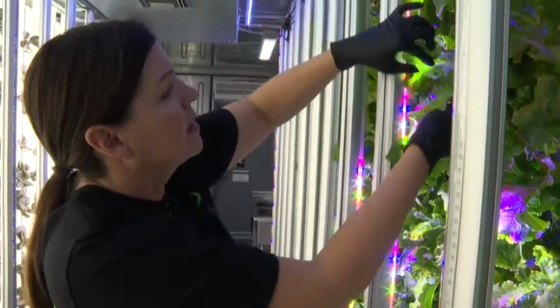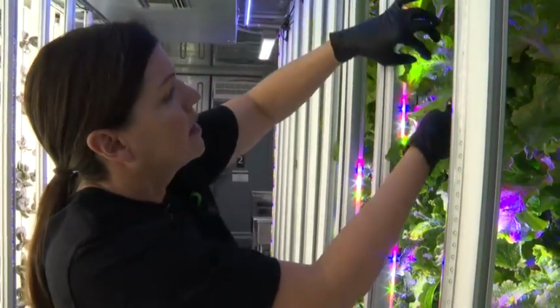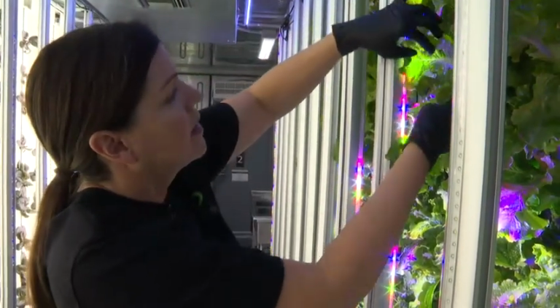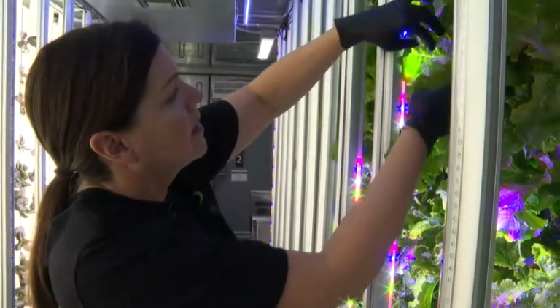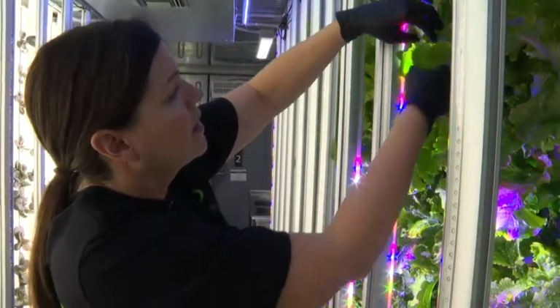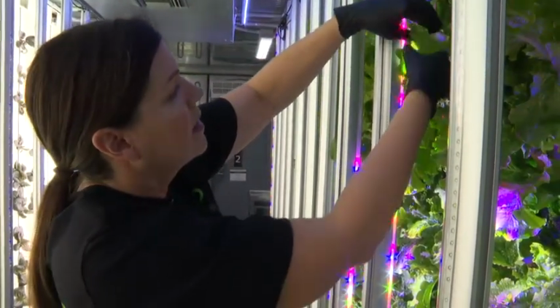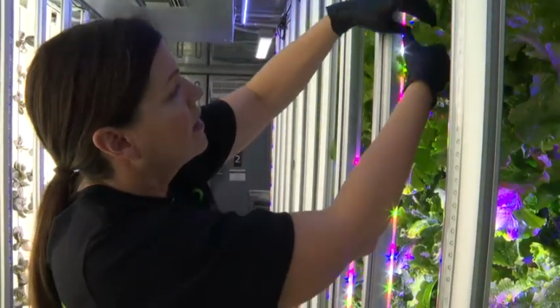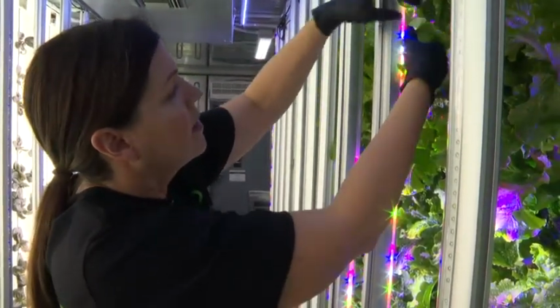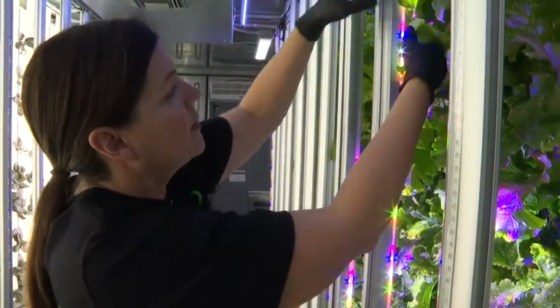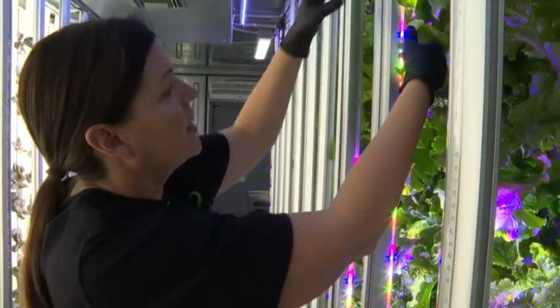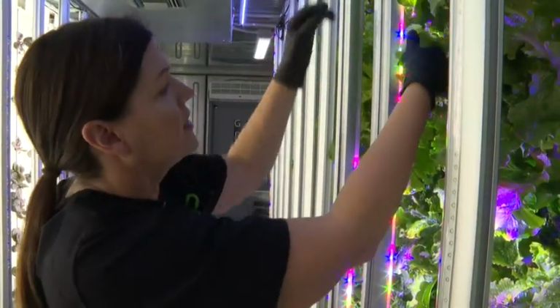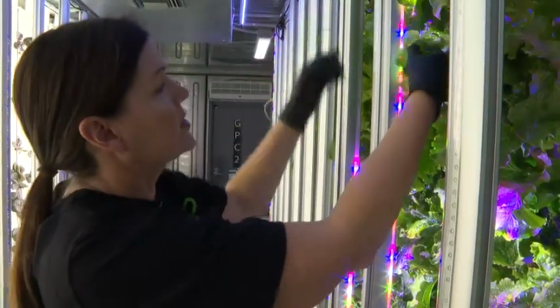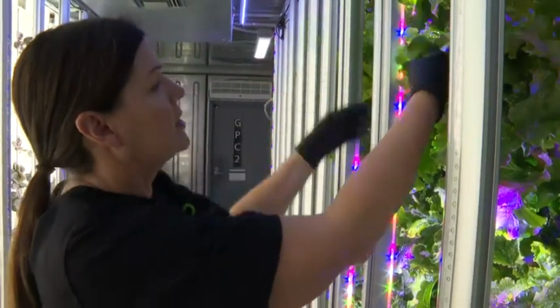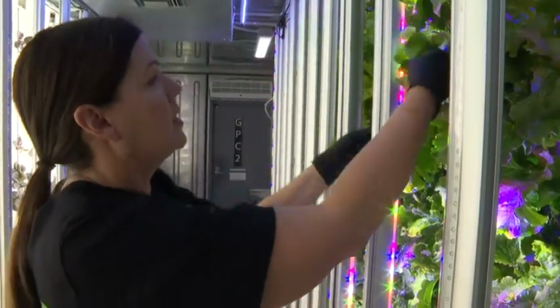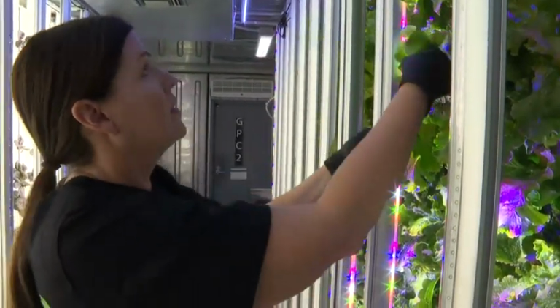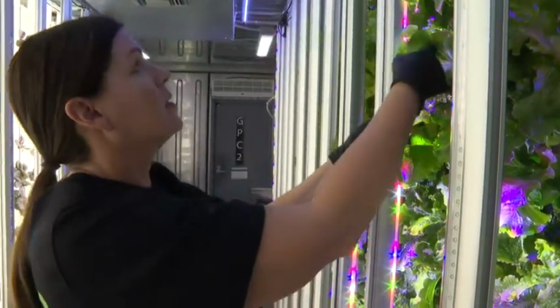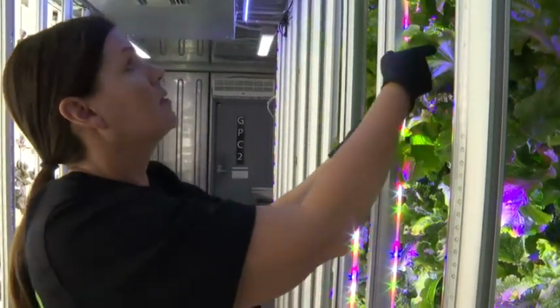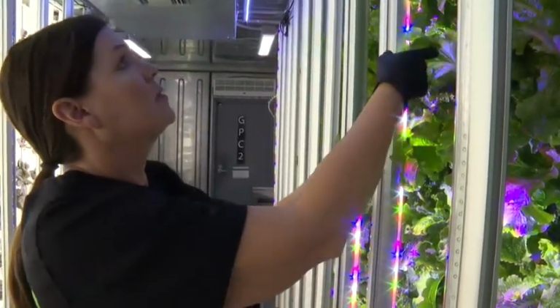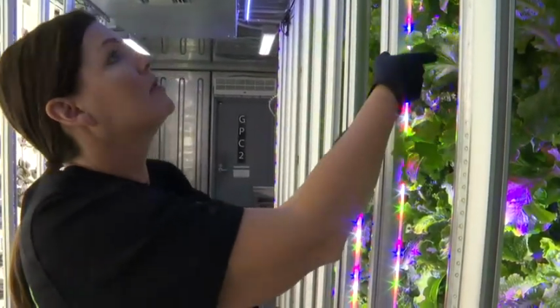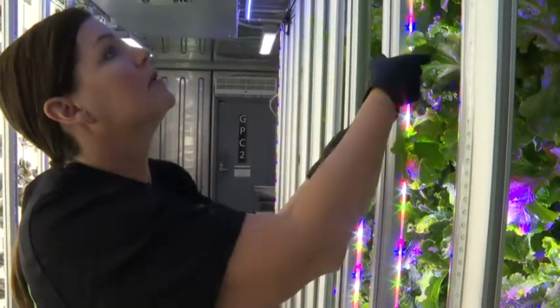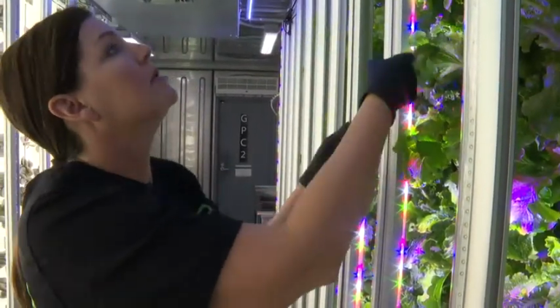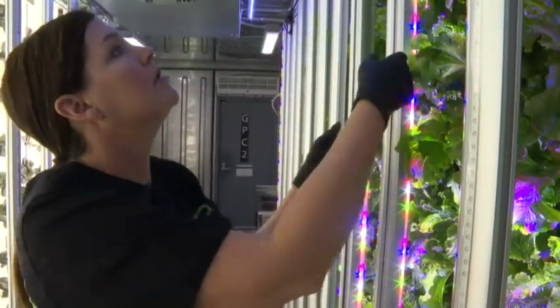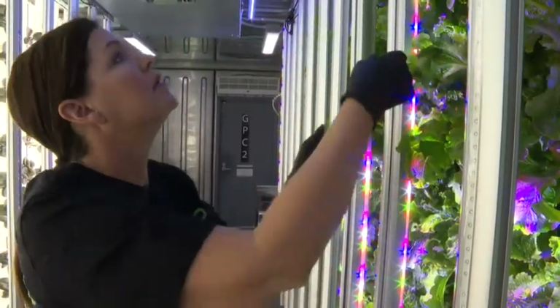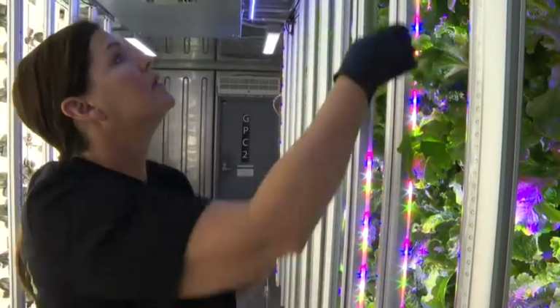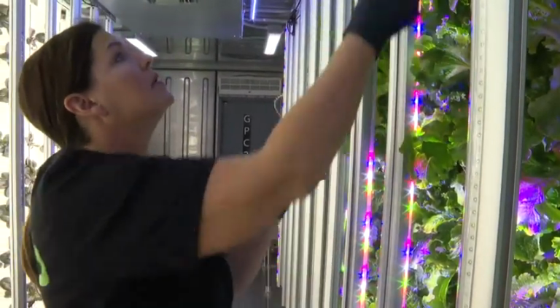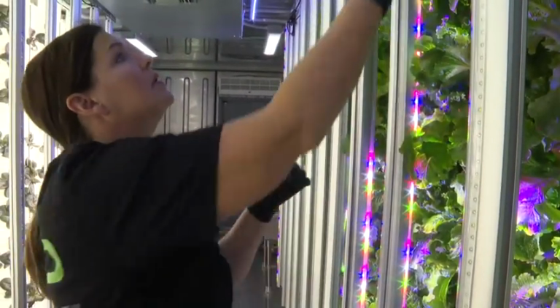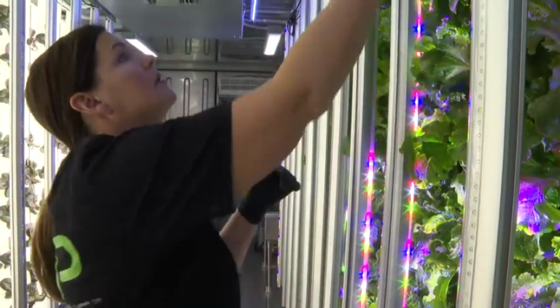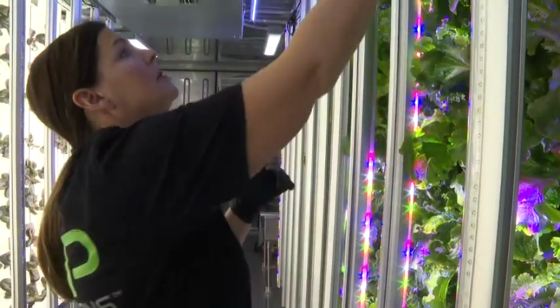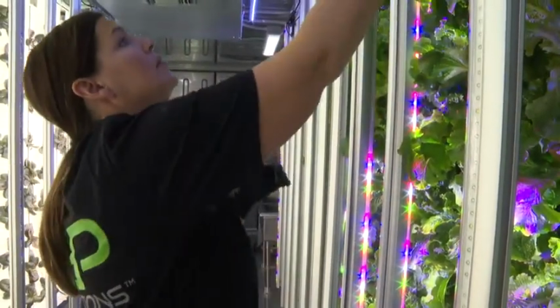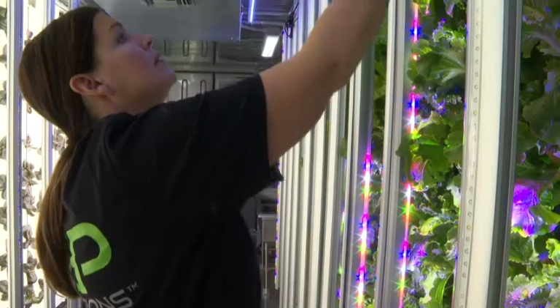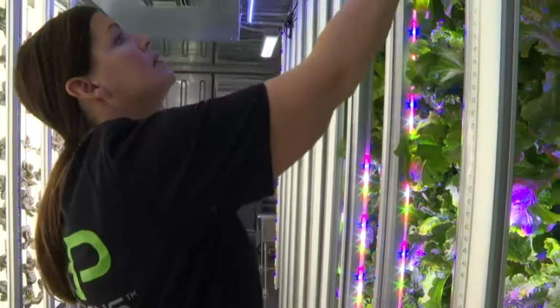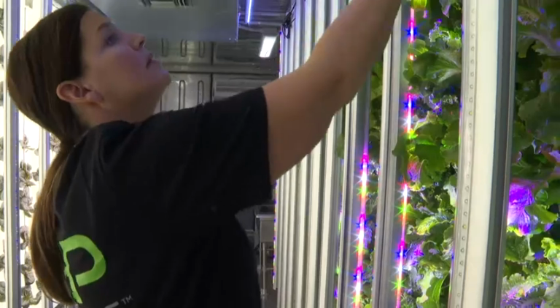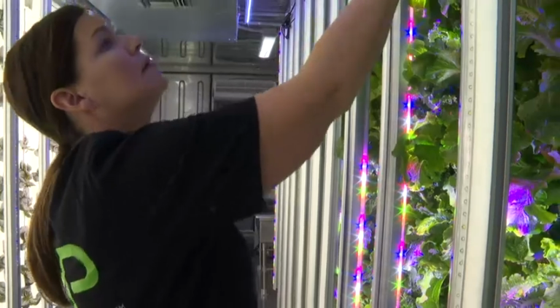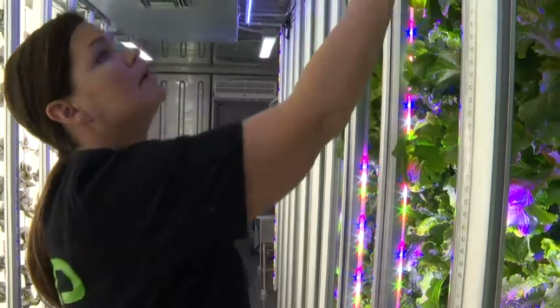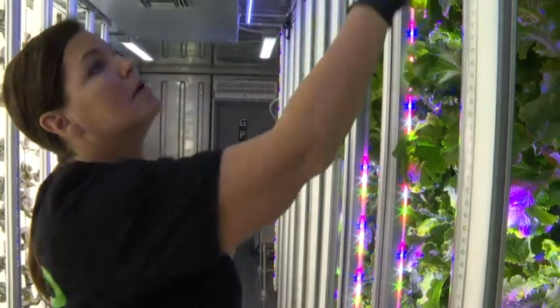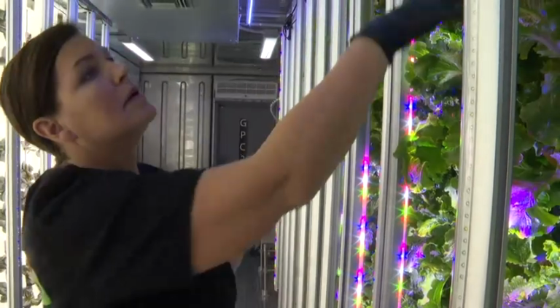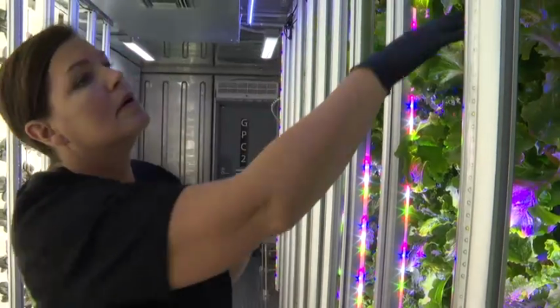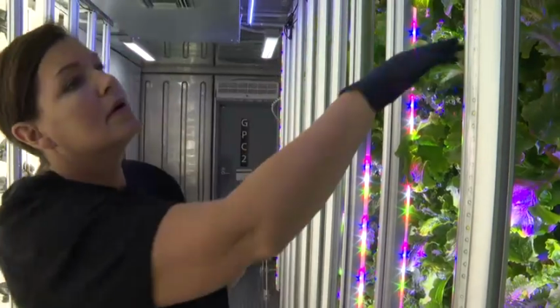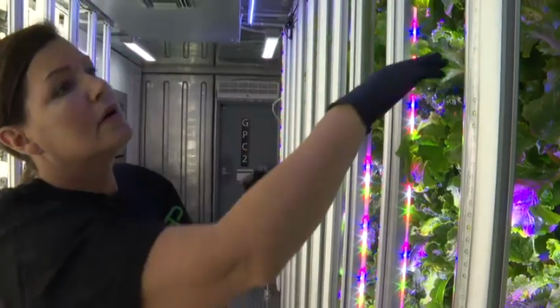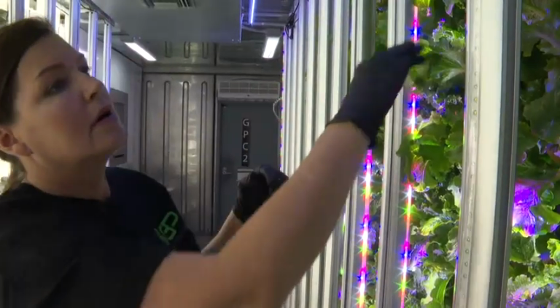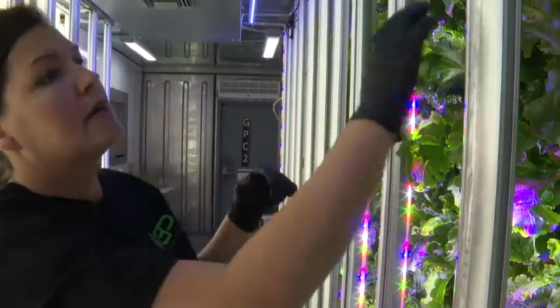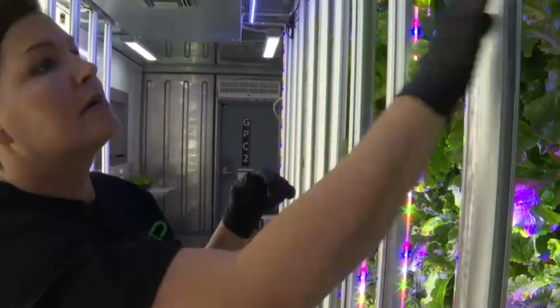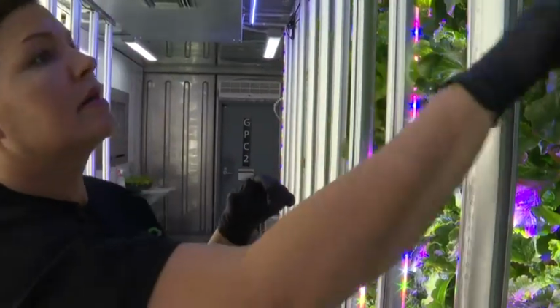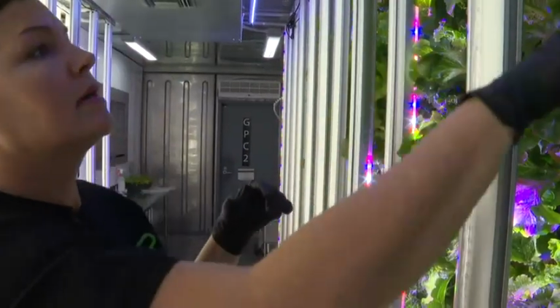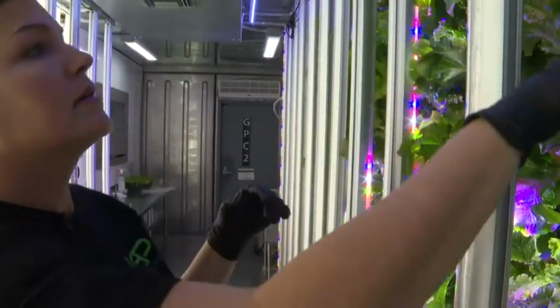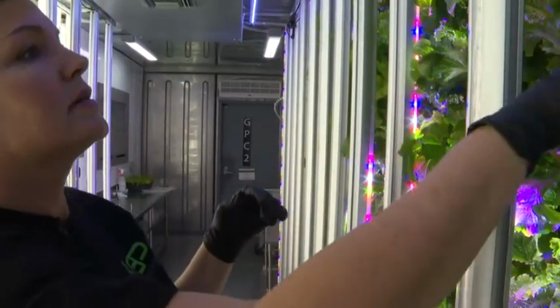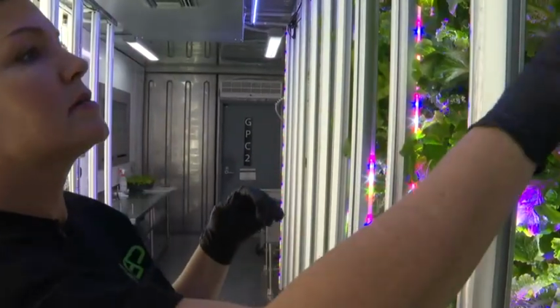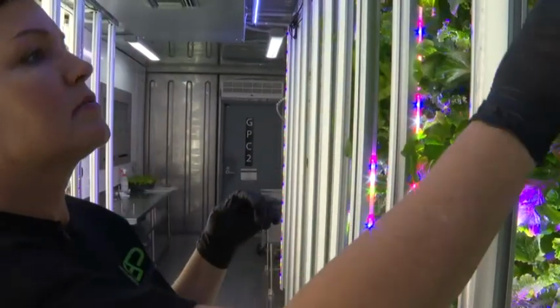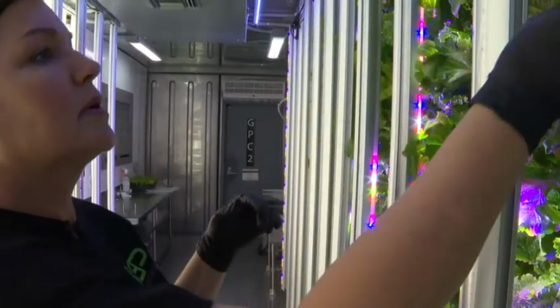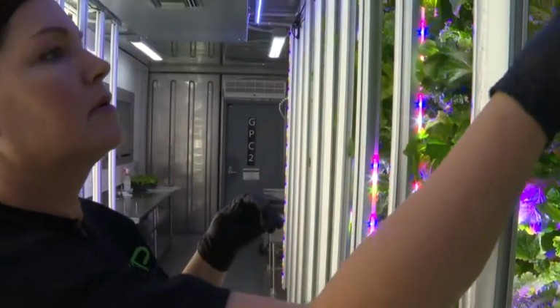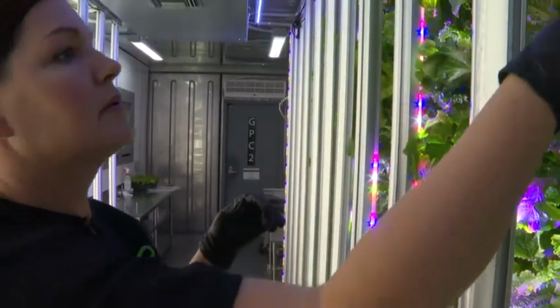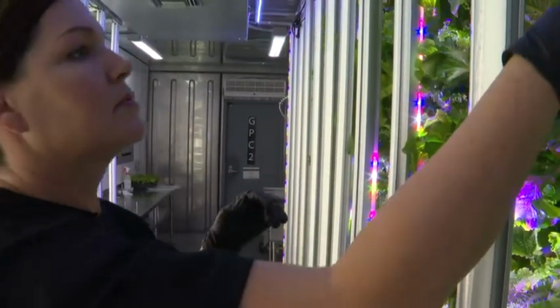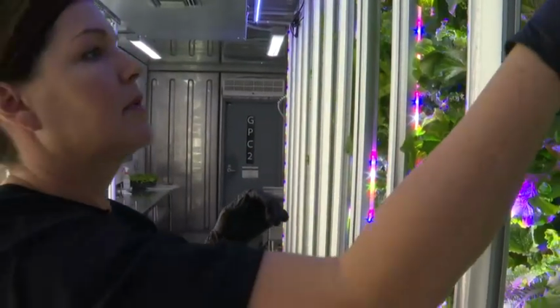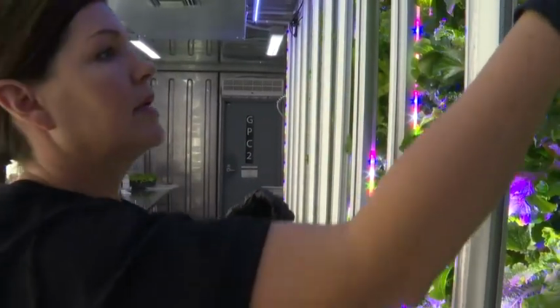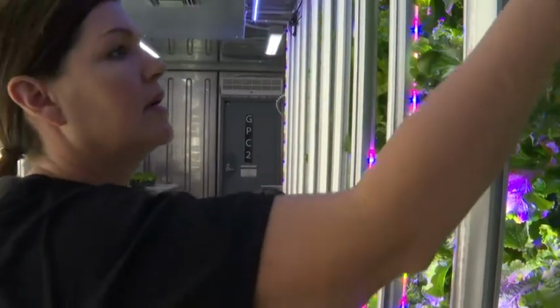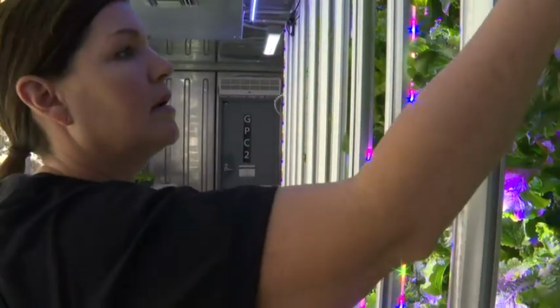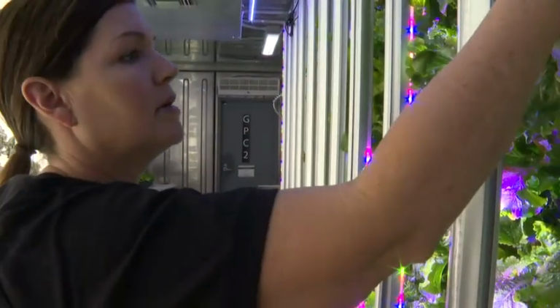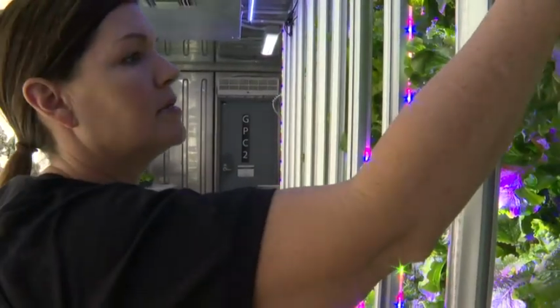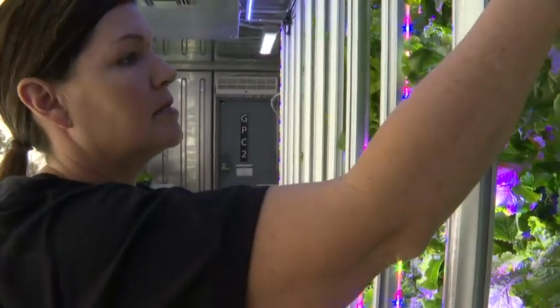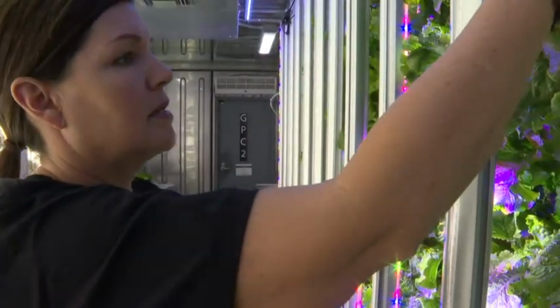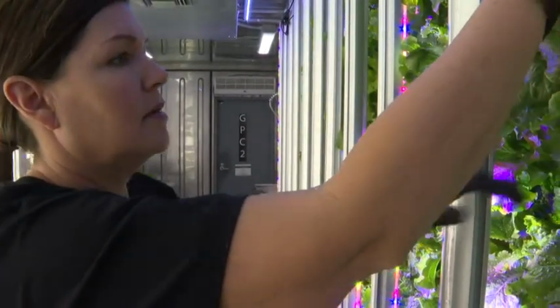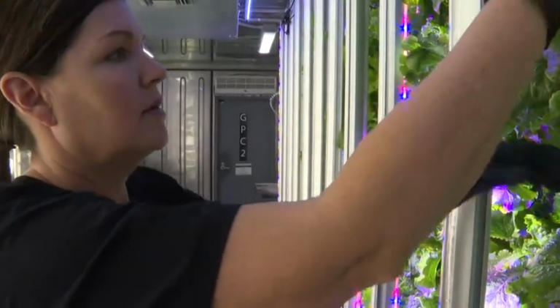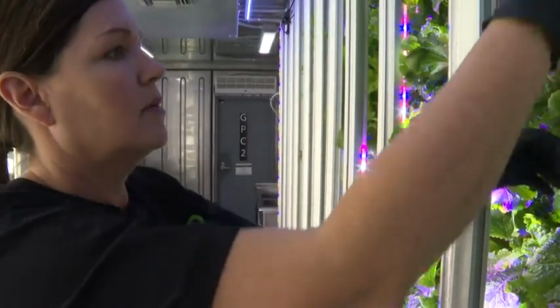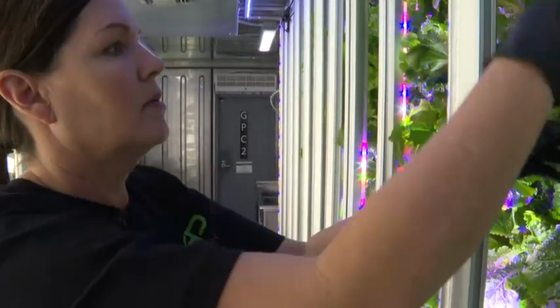Urban farming has been on the rise and with good reason — they take less land, less water, and farmers can grow year round.